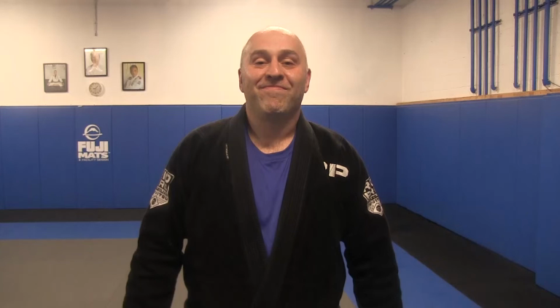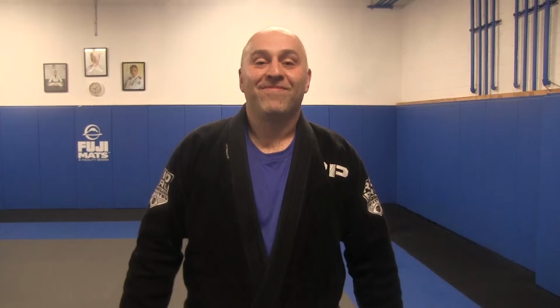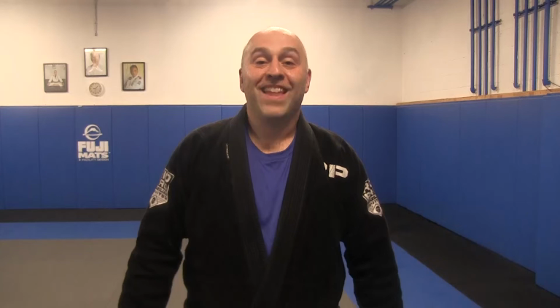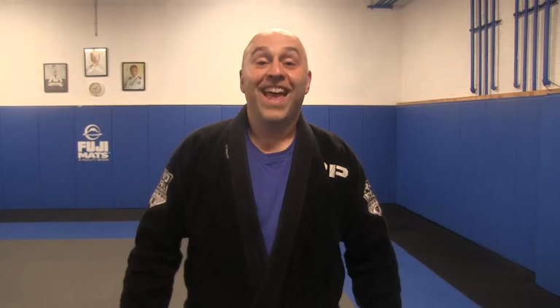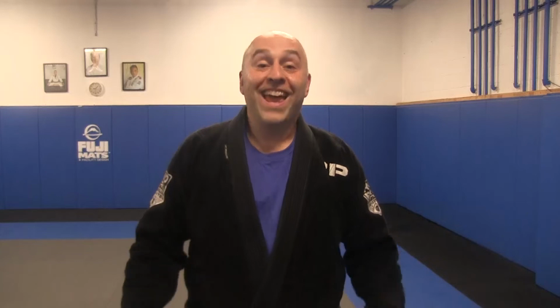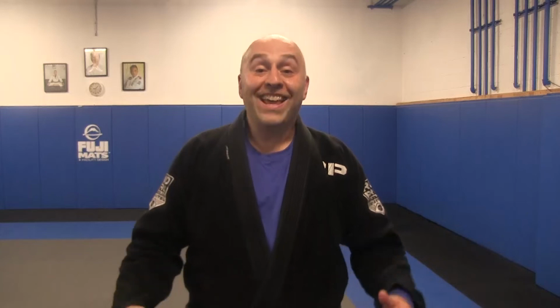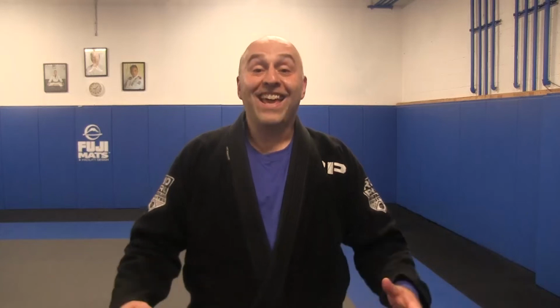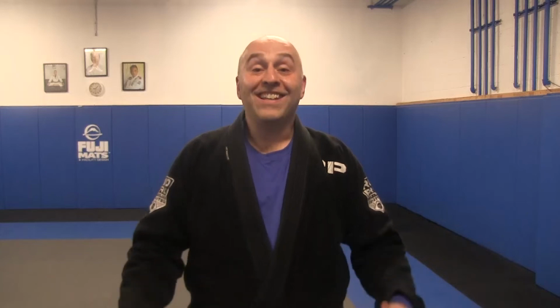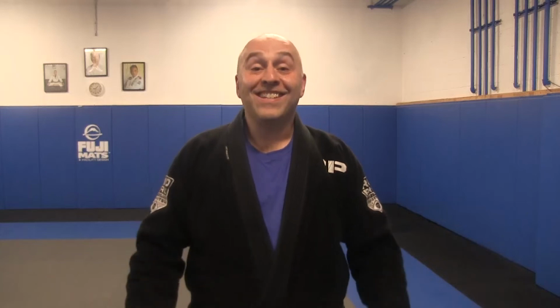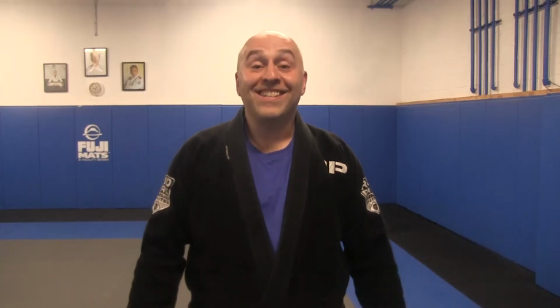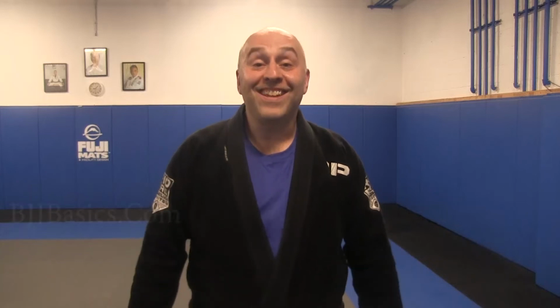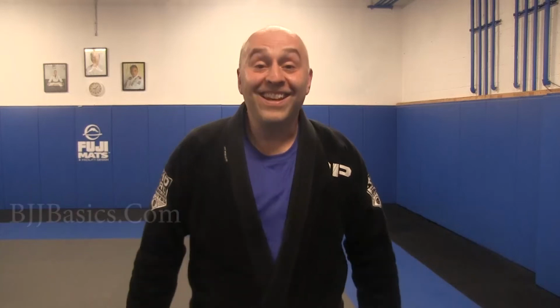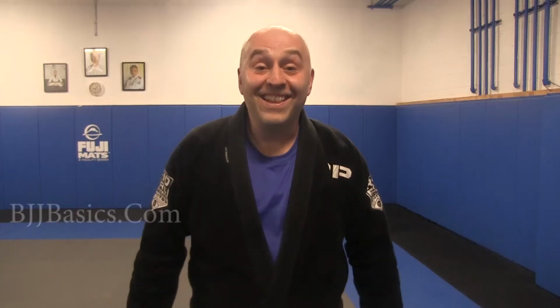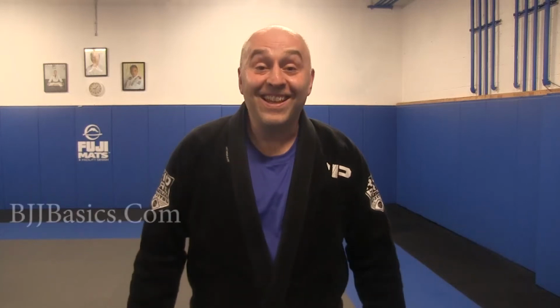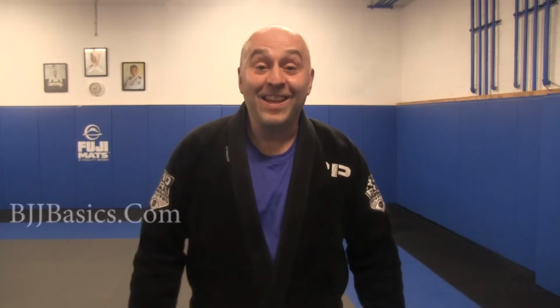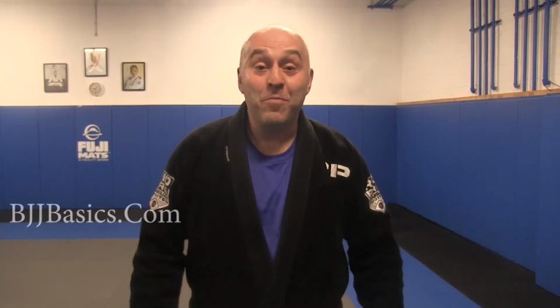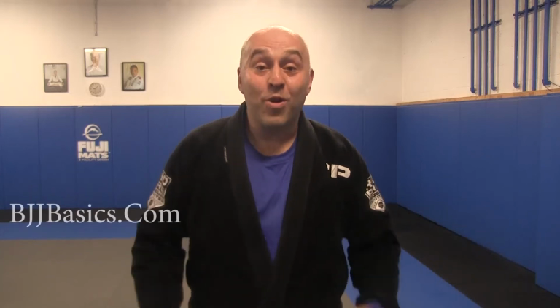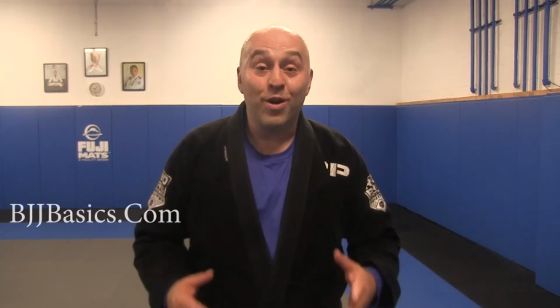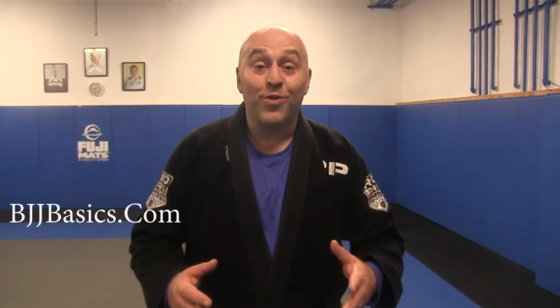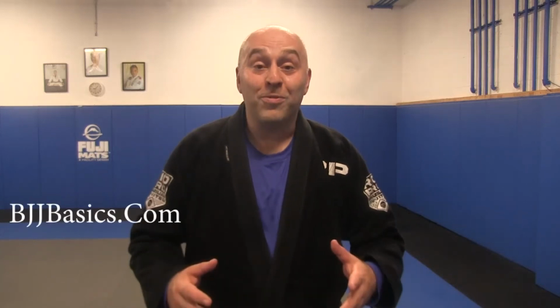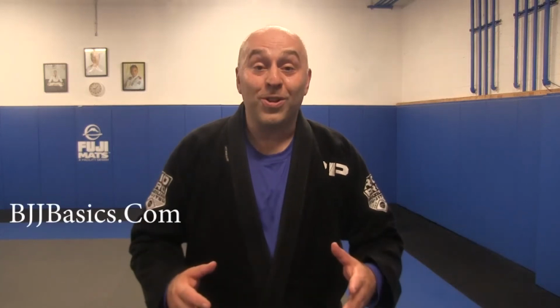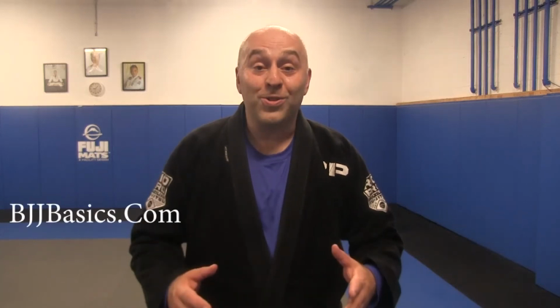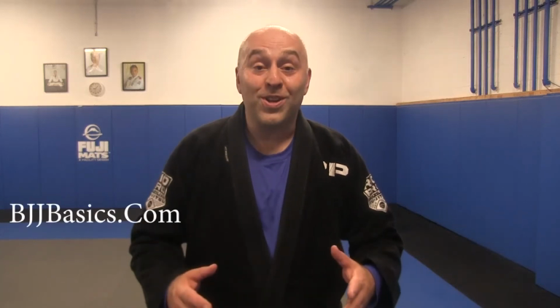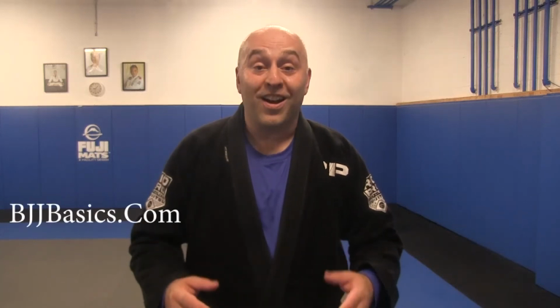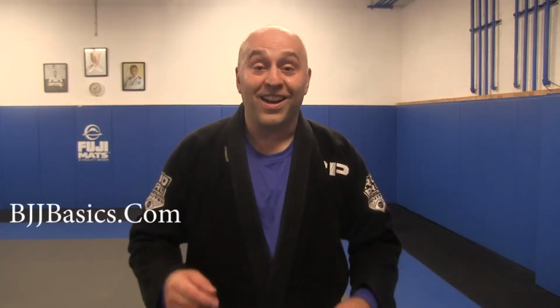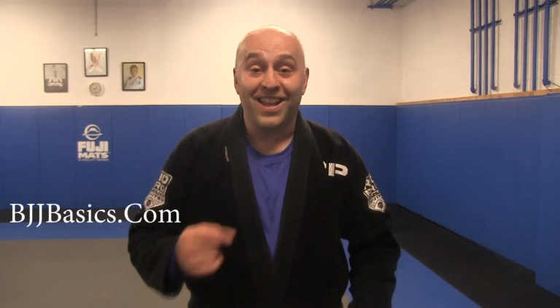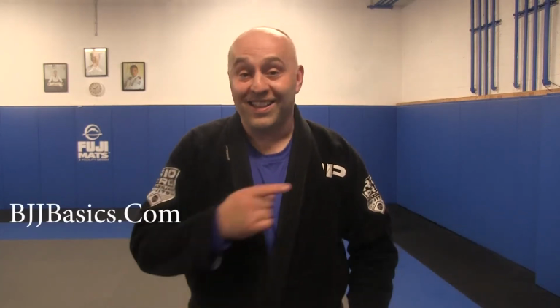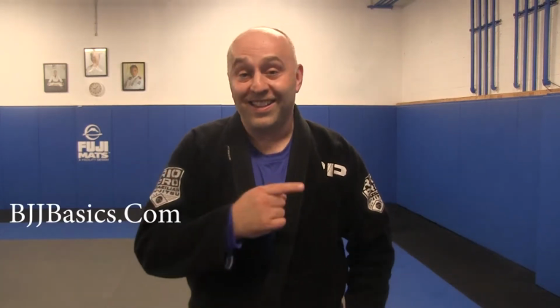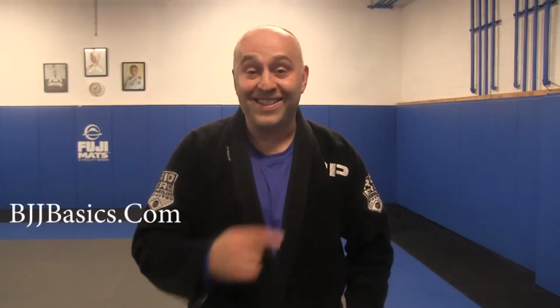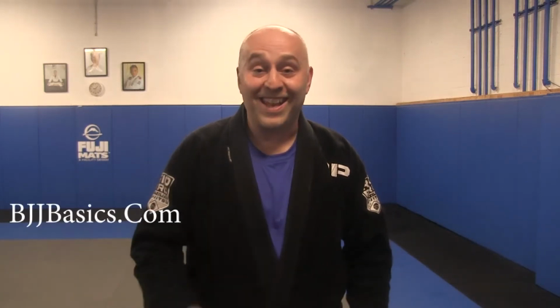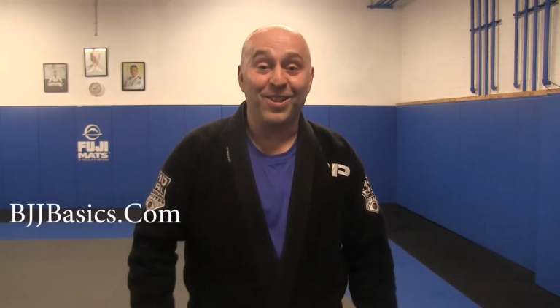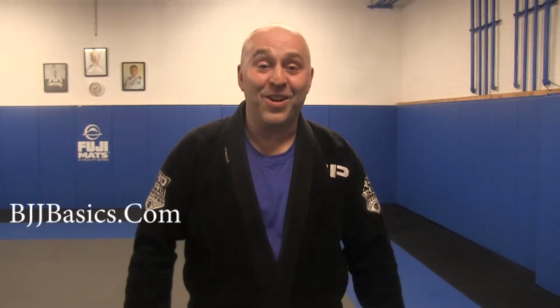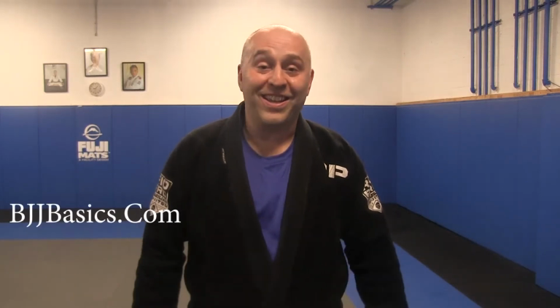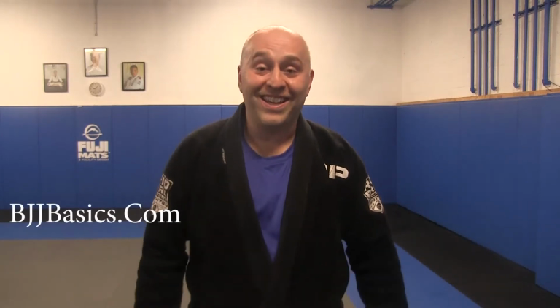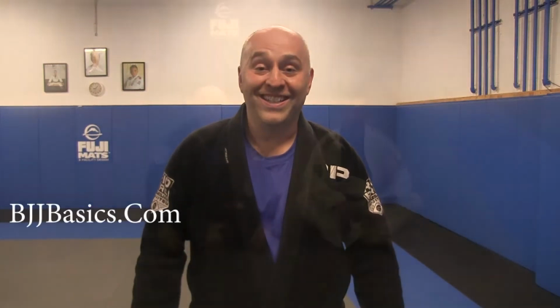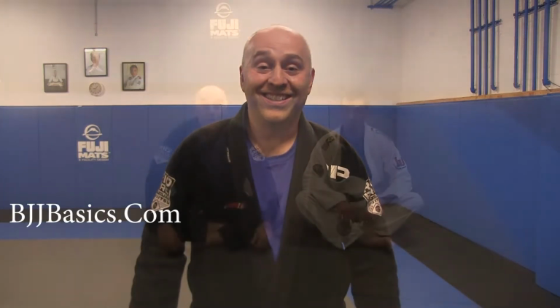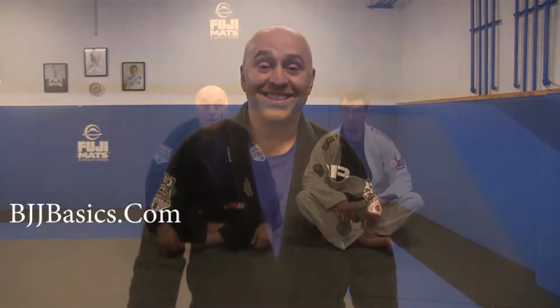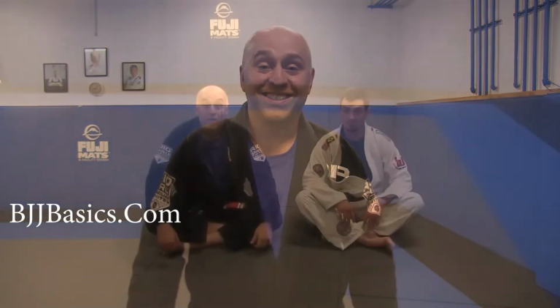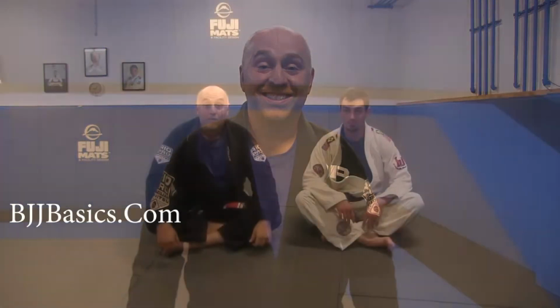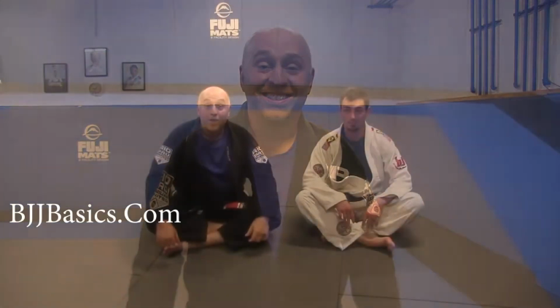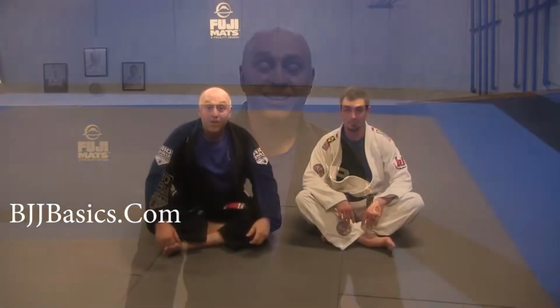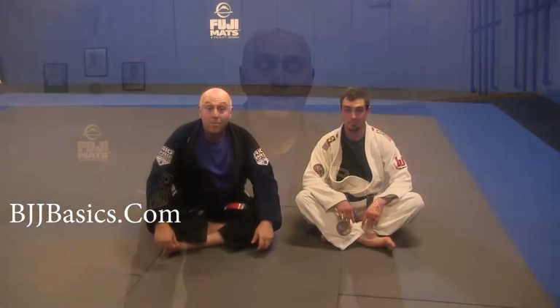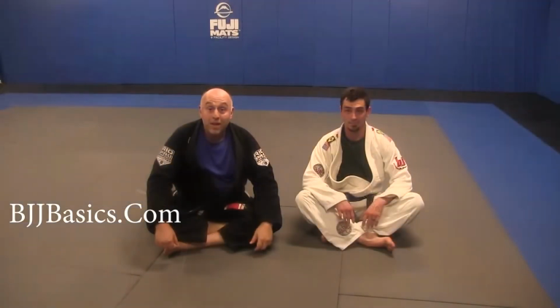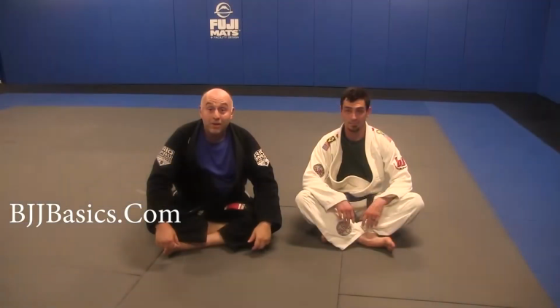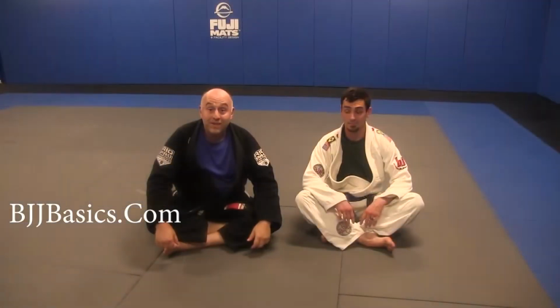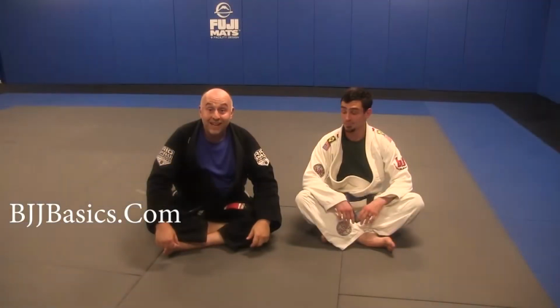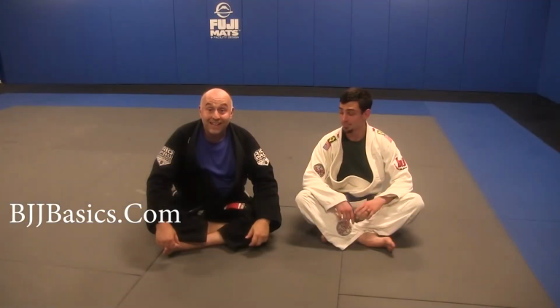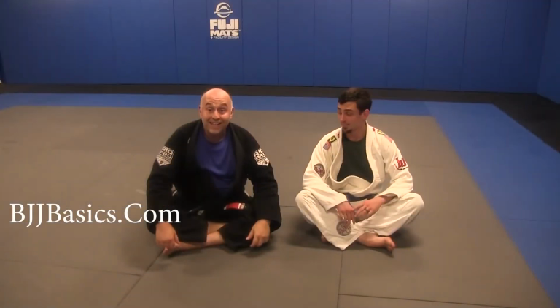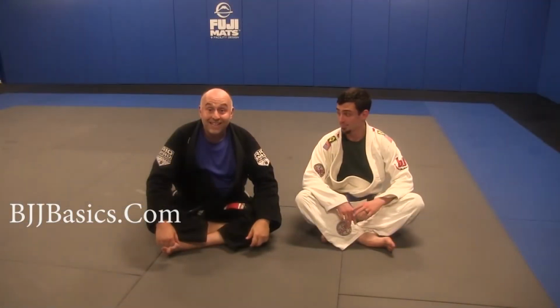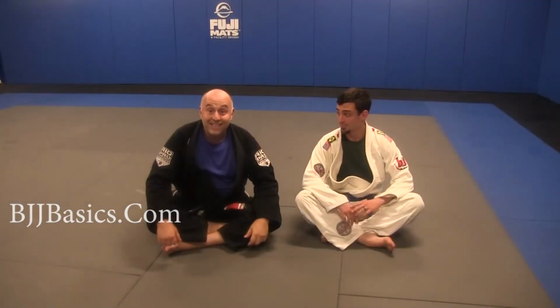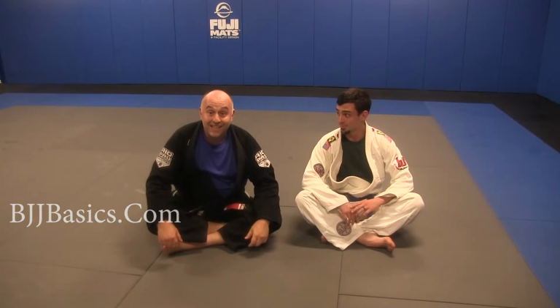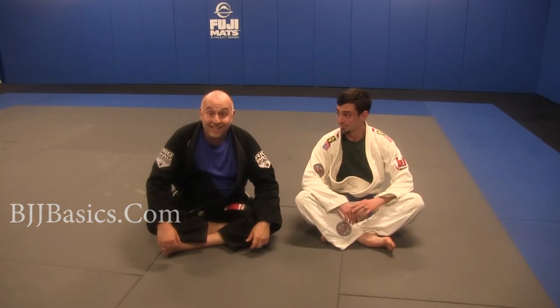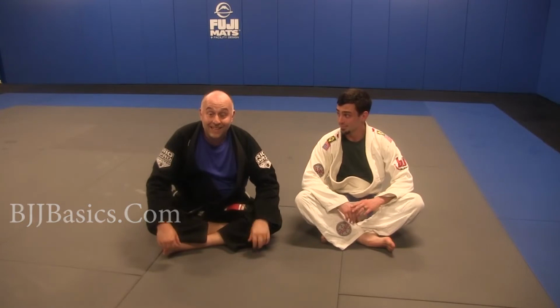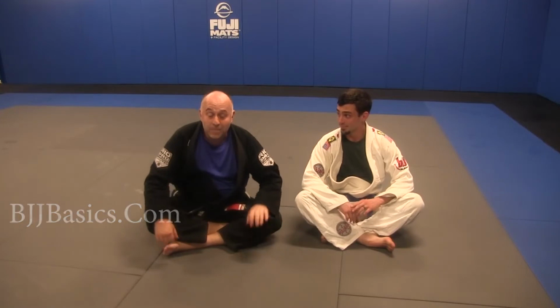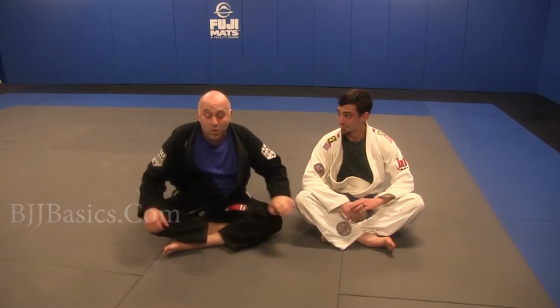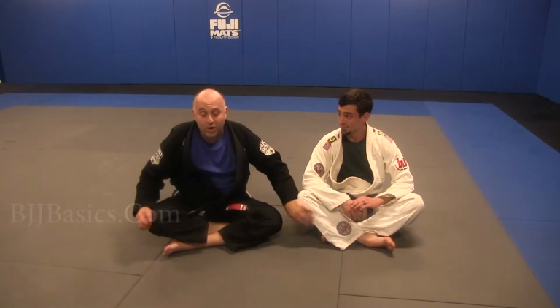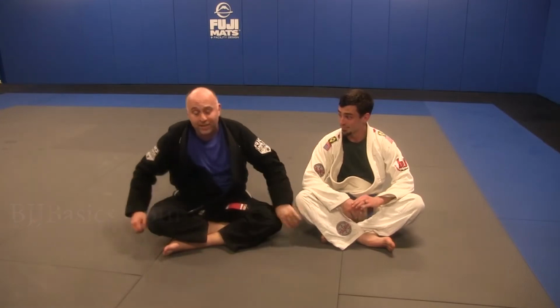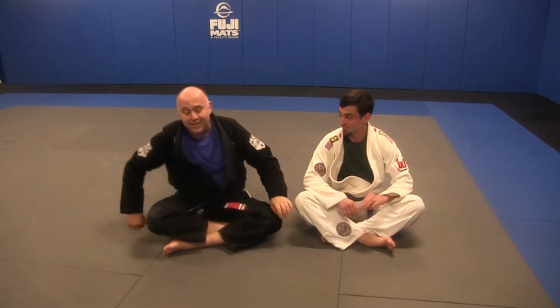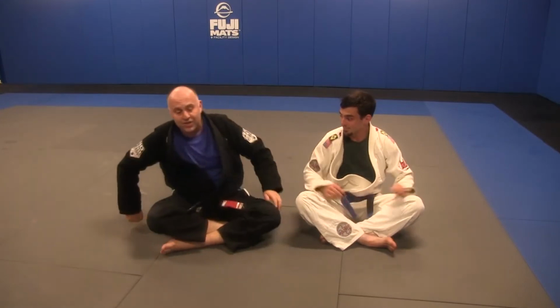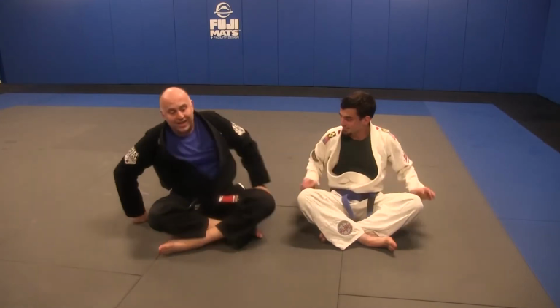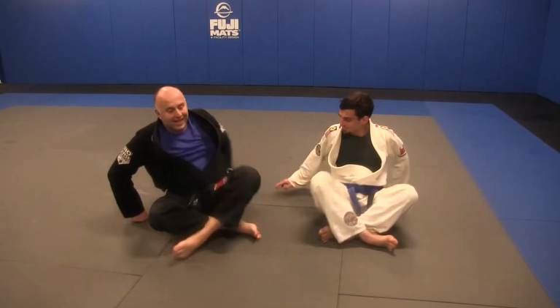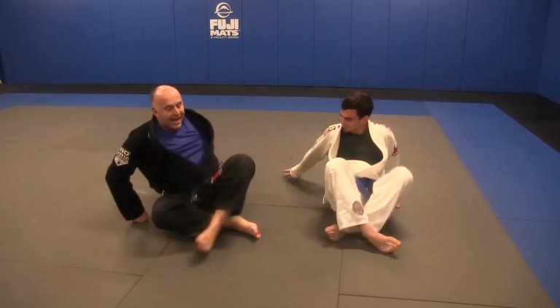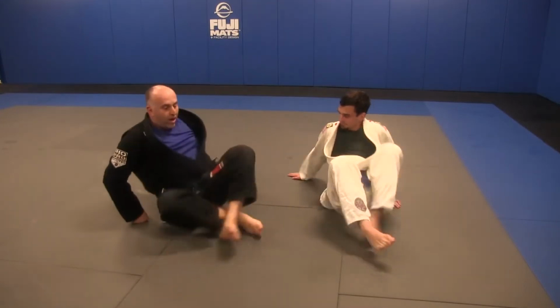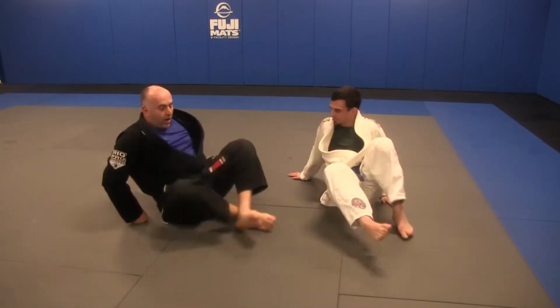Hey gang, studying the Kimura from Close Guard. Let's take a look at fundamental techniques like the Kimura.